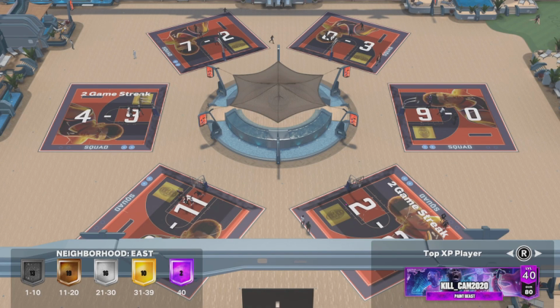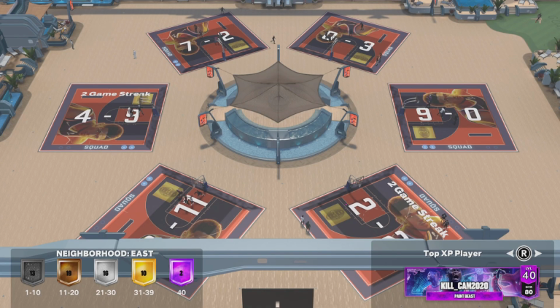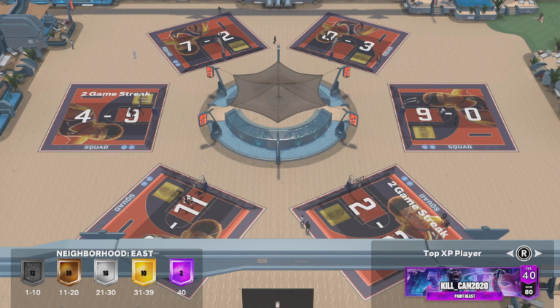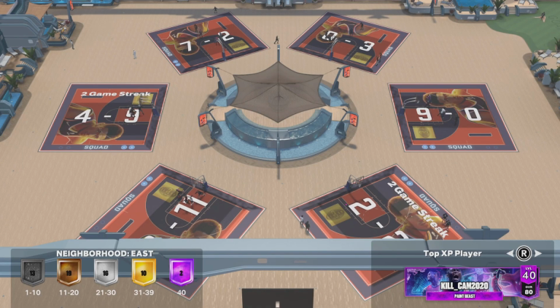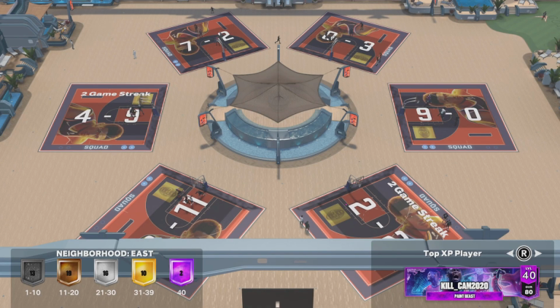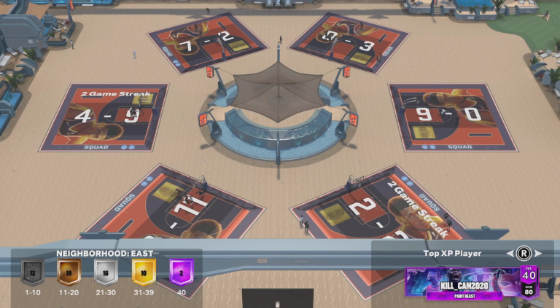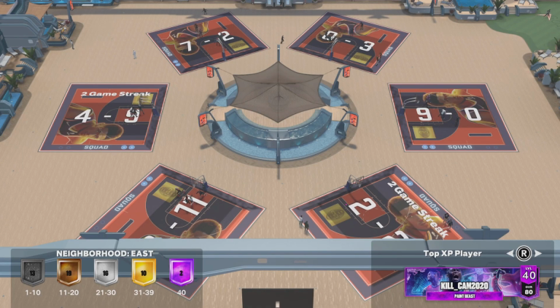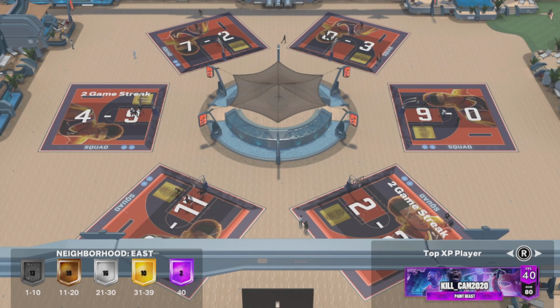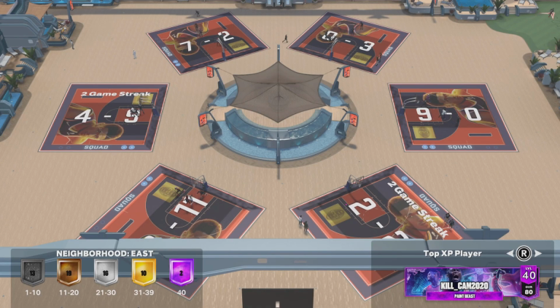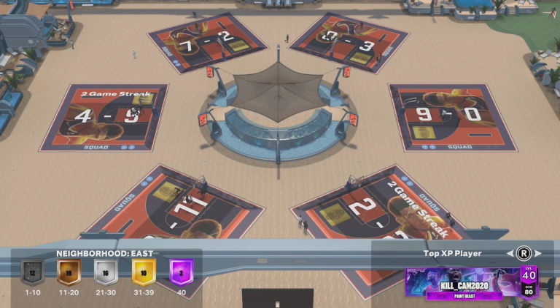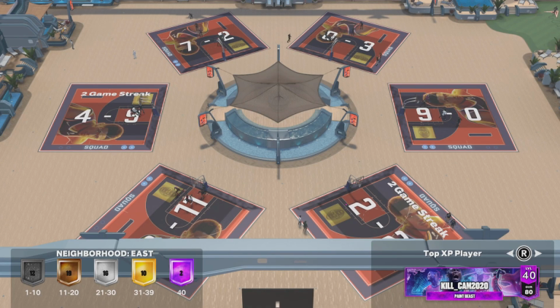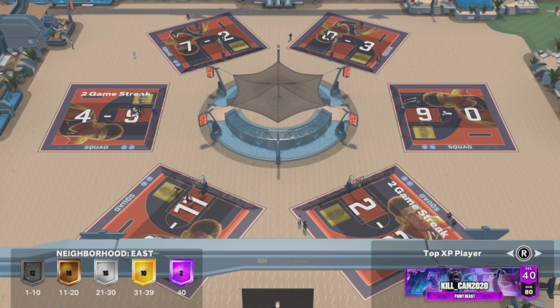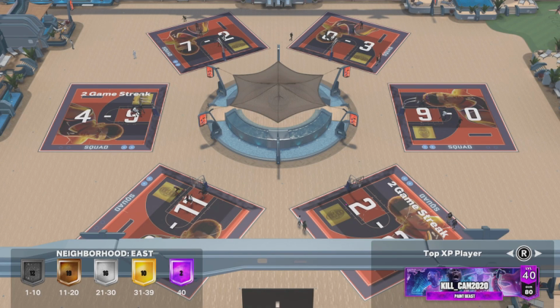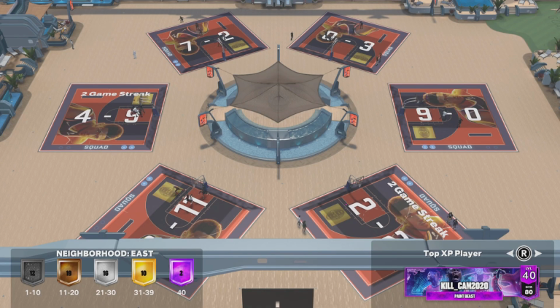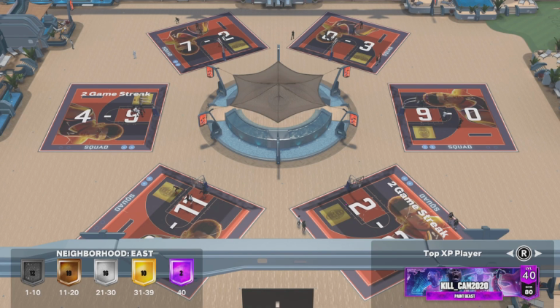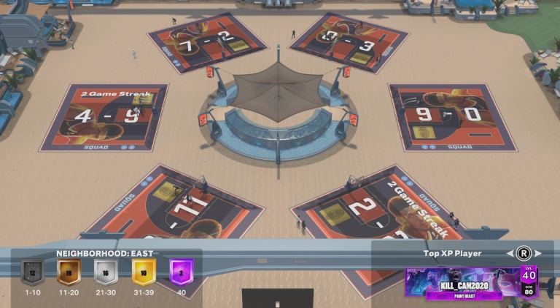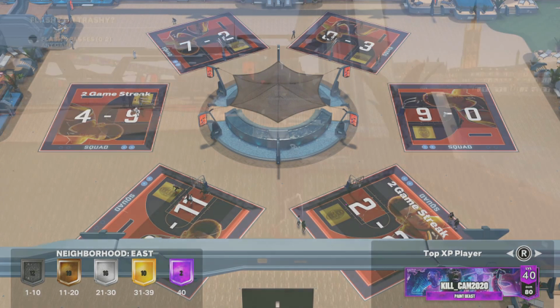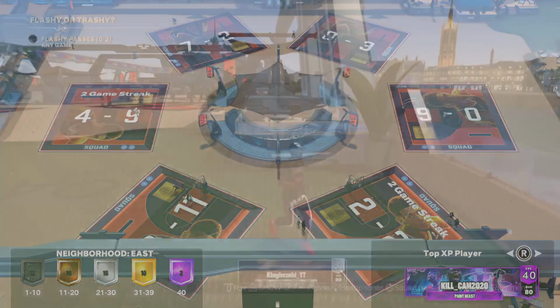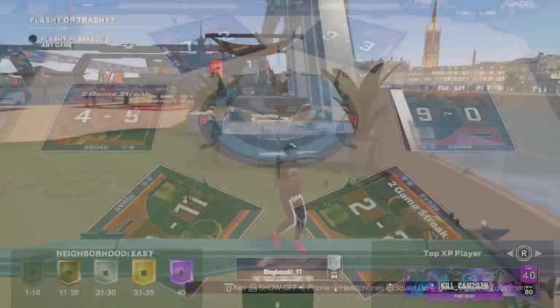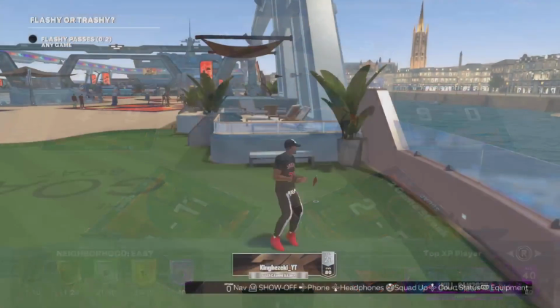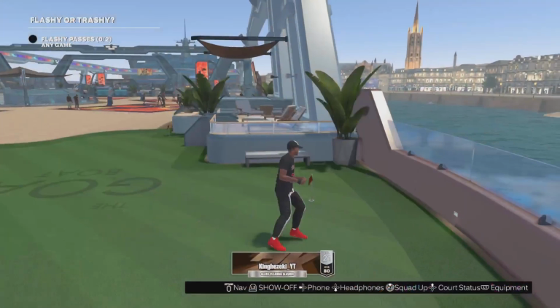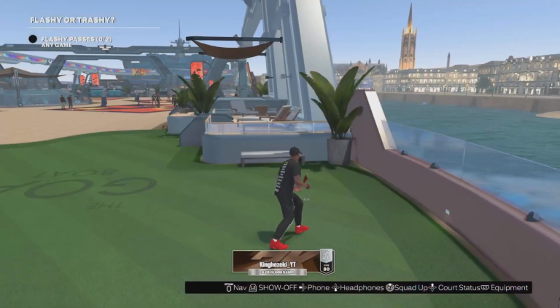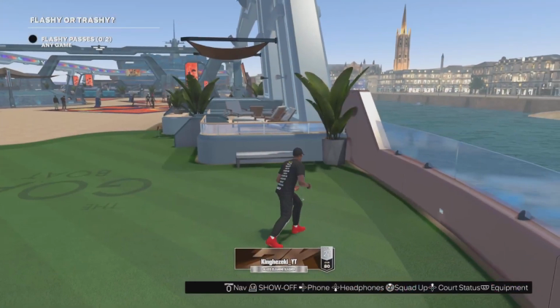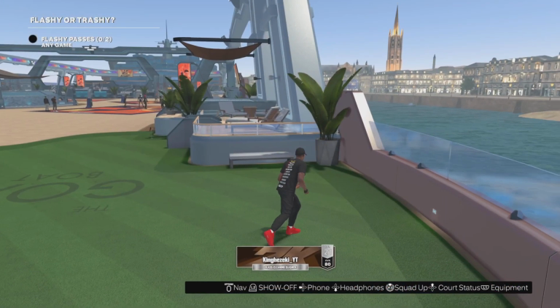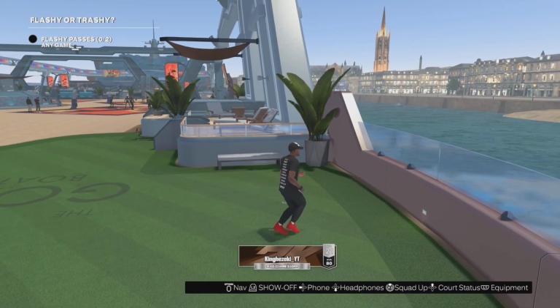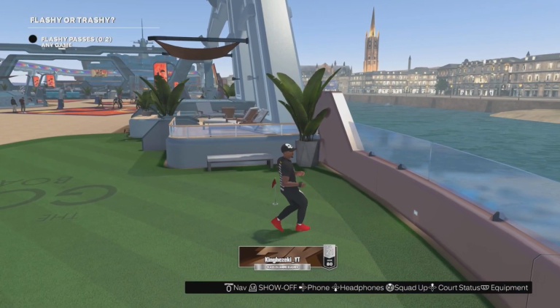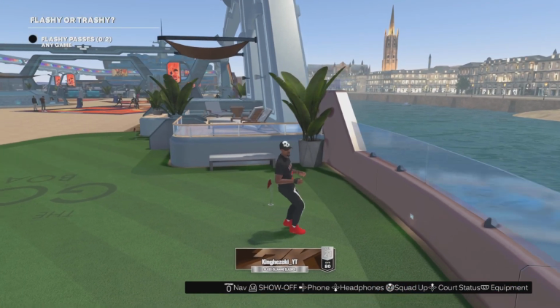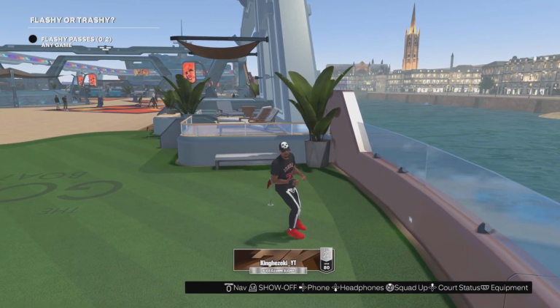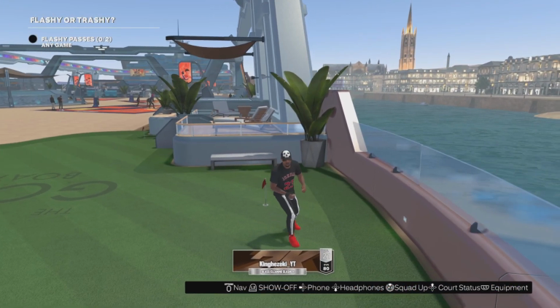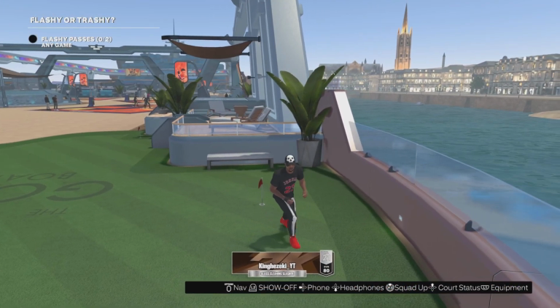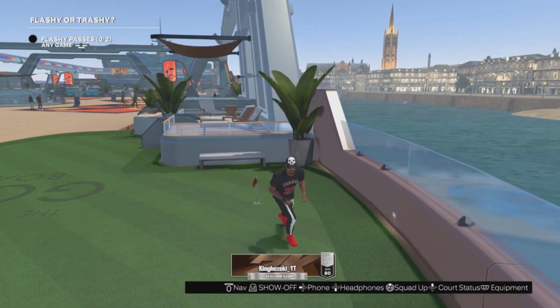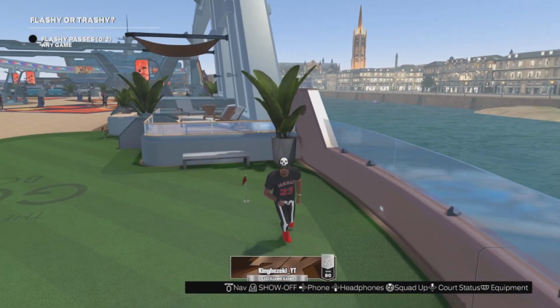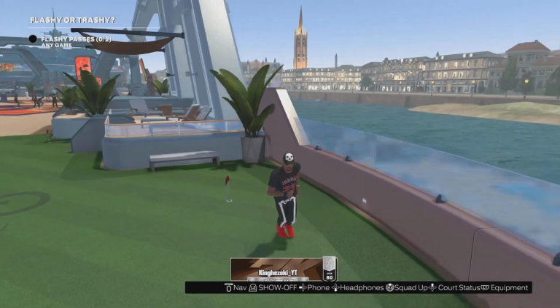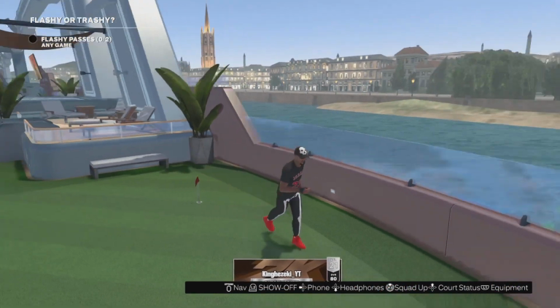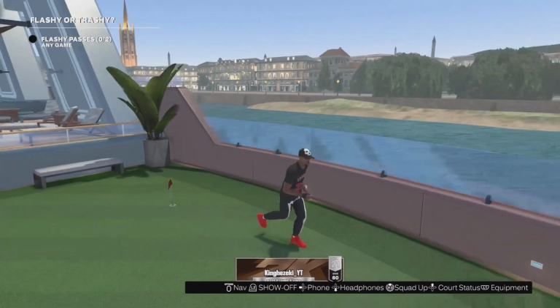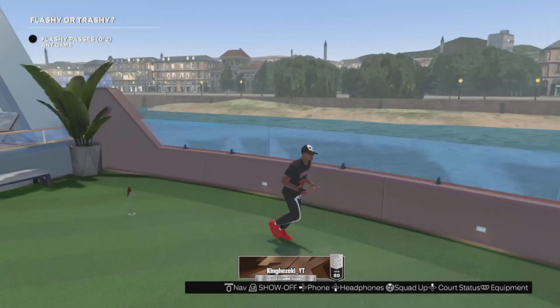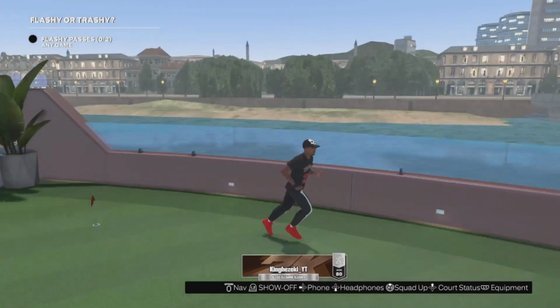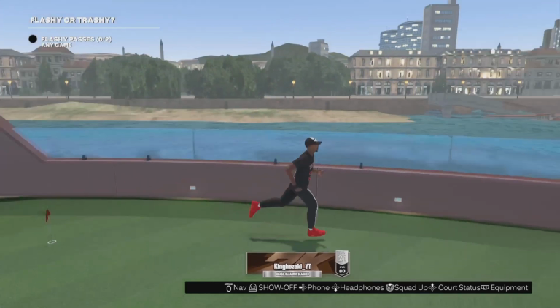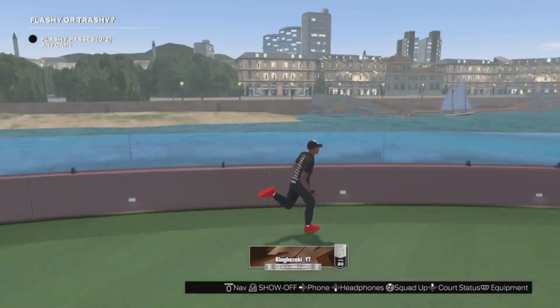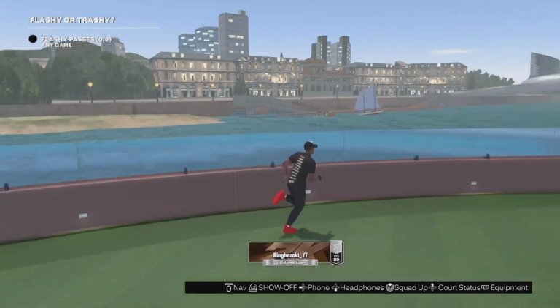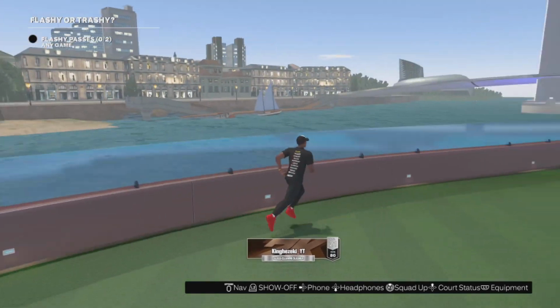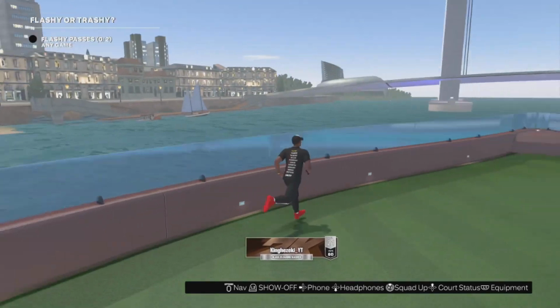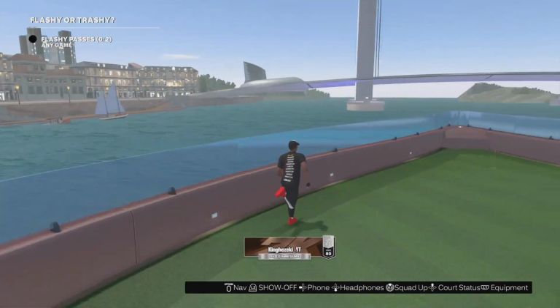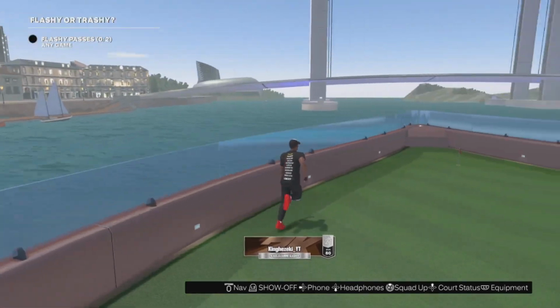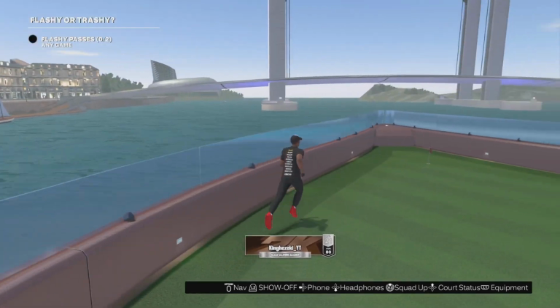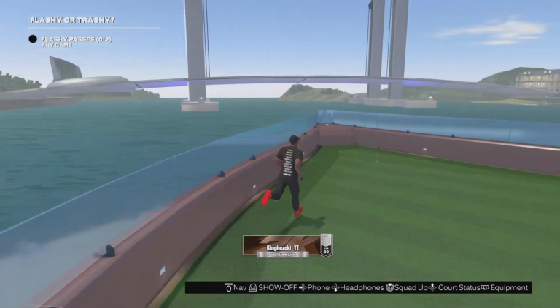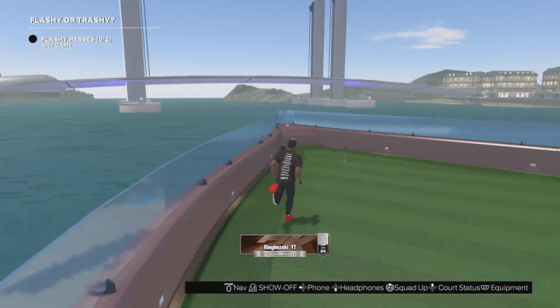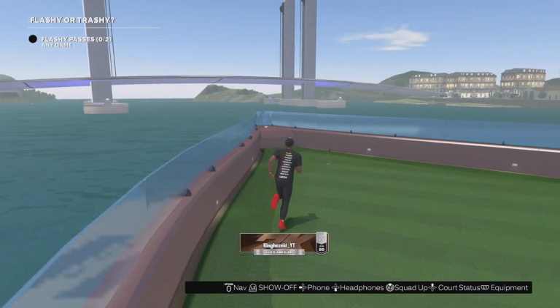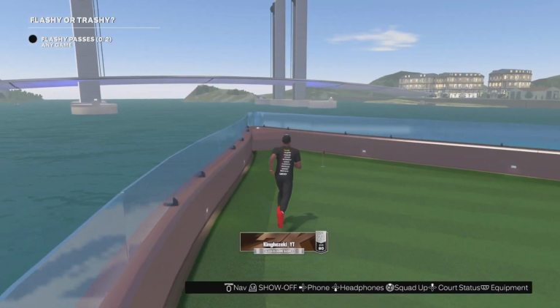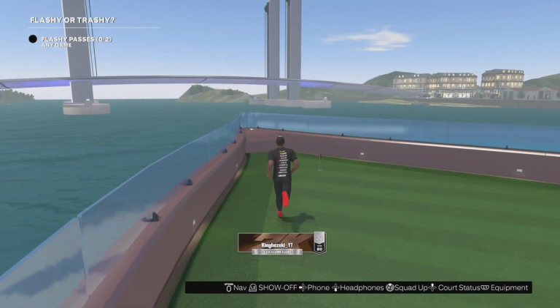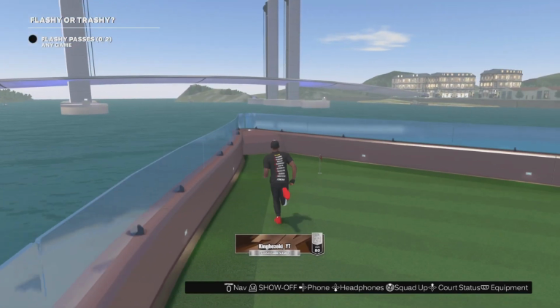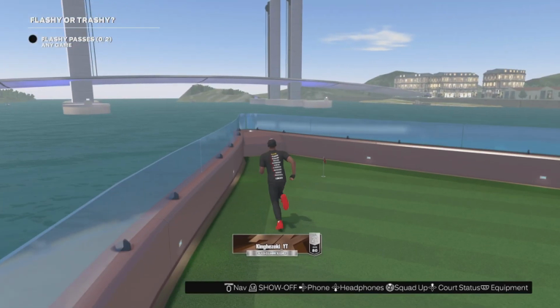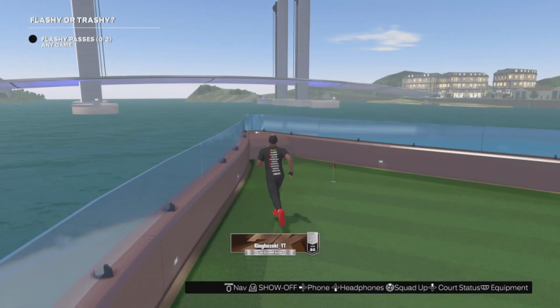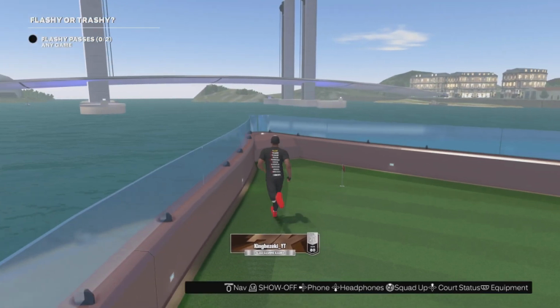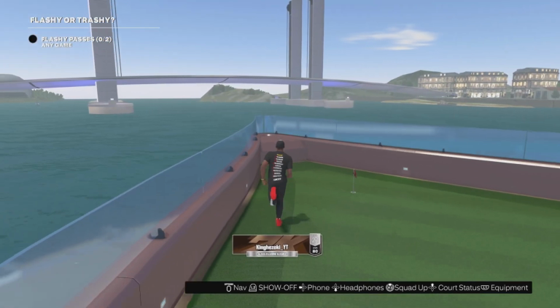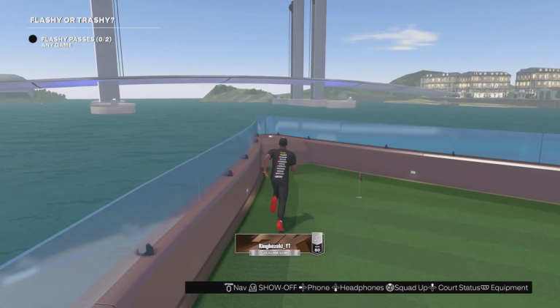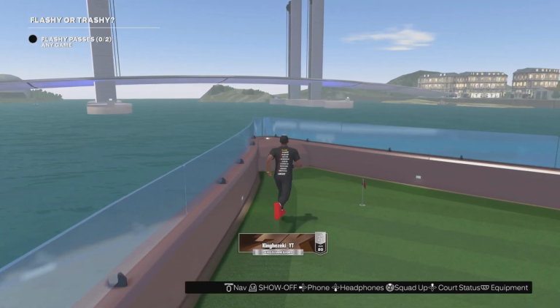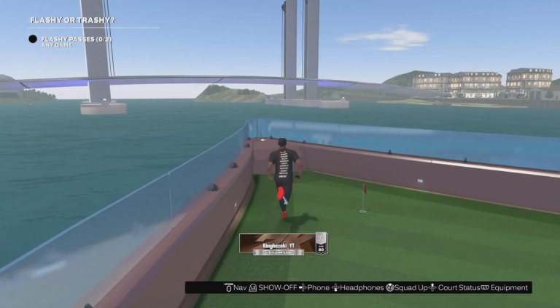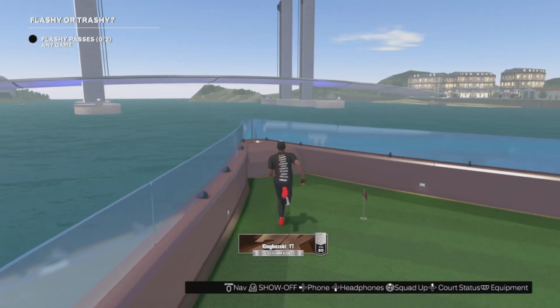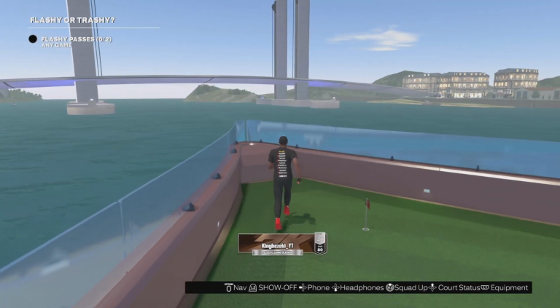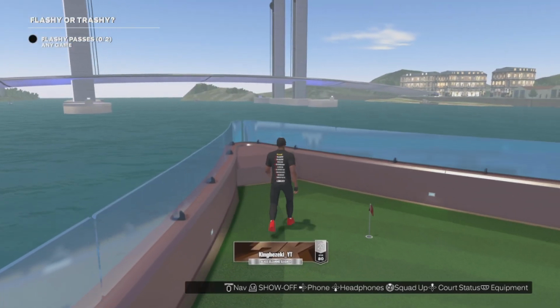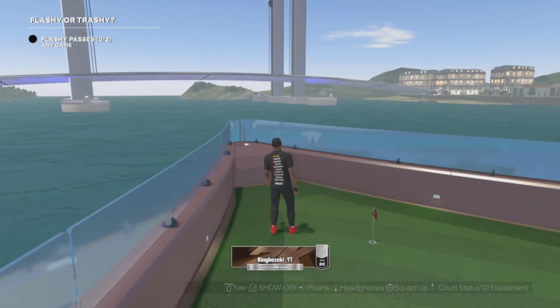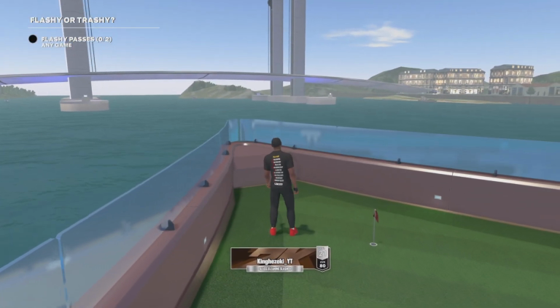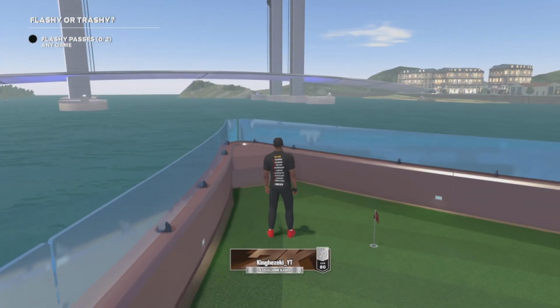Now keep going straight from the bench, come all the way to the golf spot, then go all the way to the back and you'll find the next location.